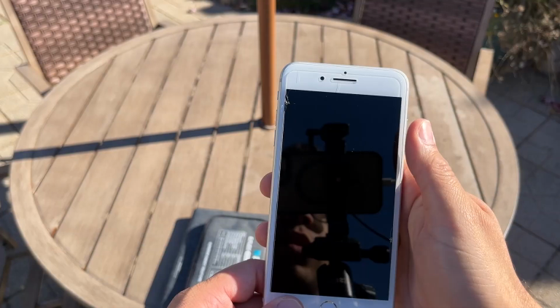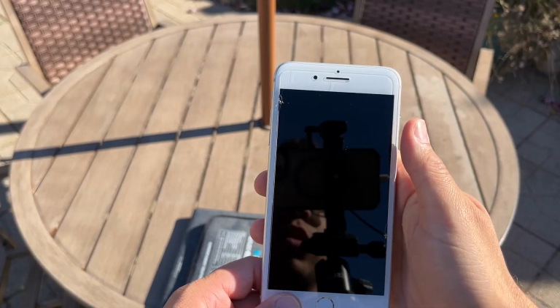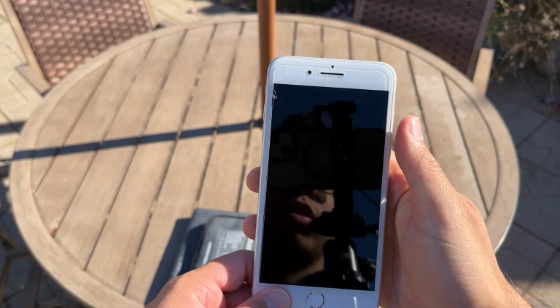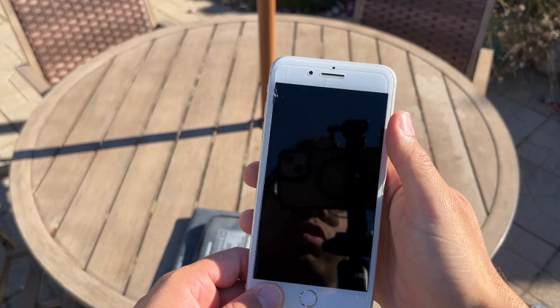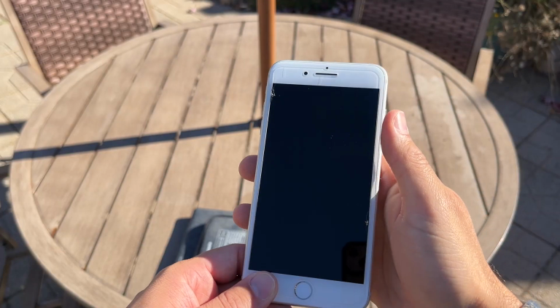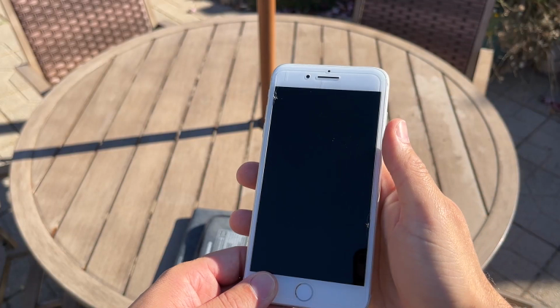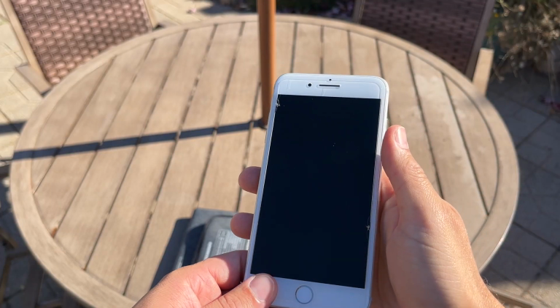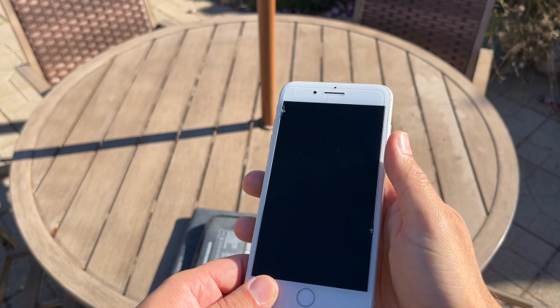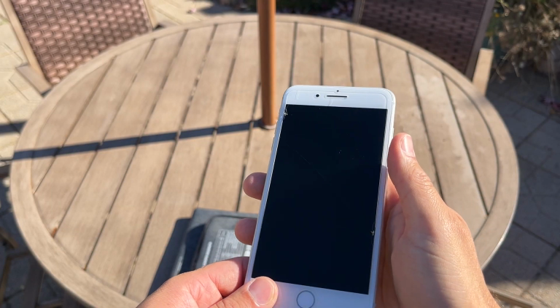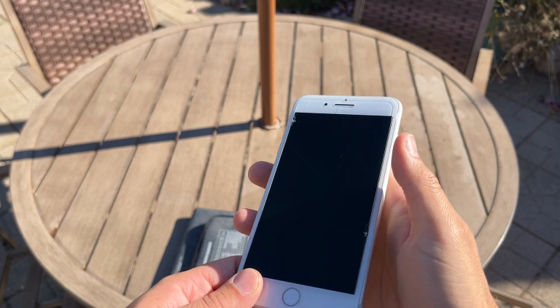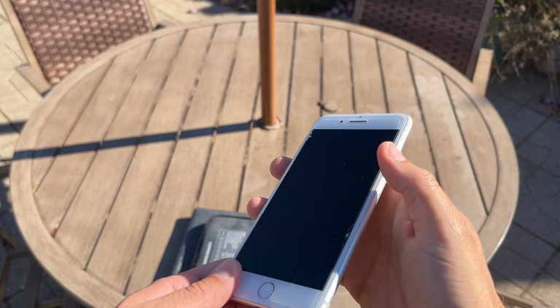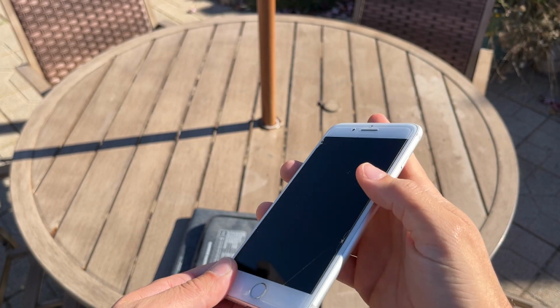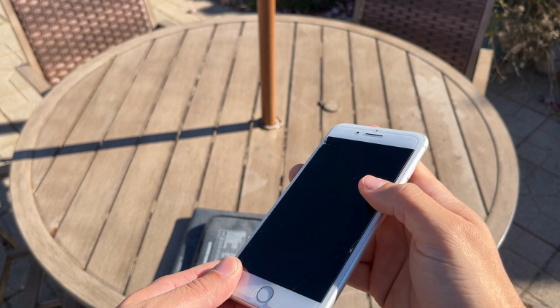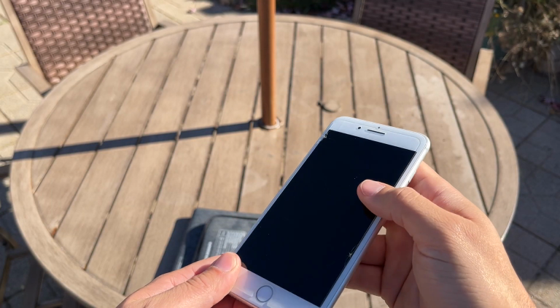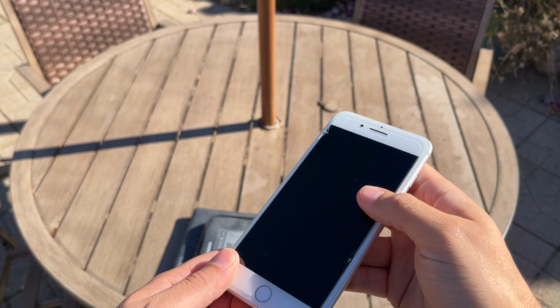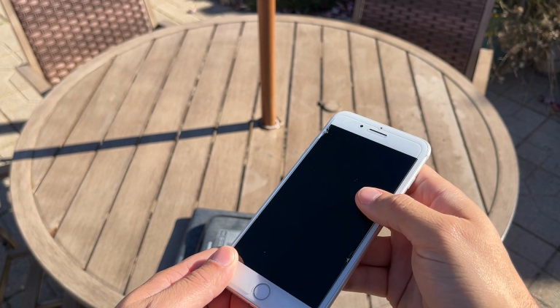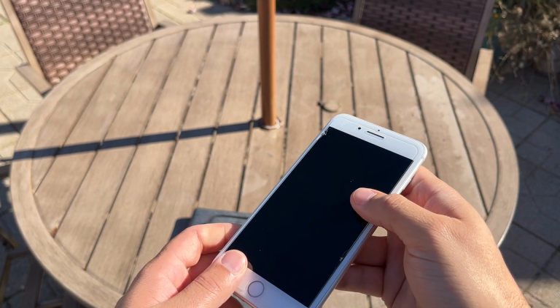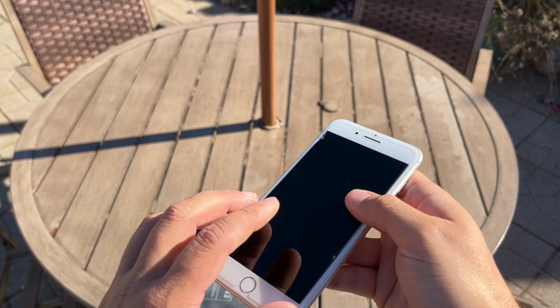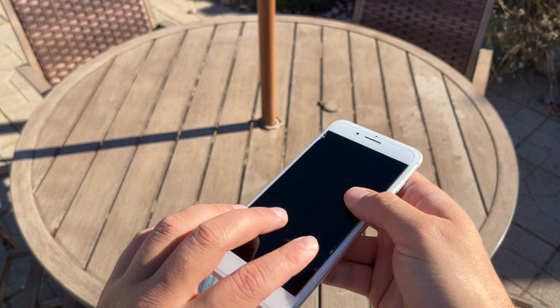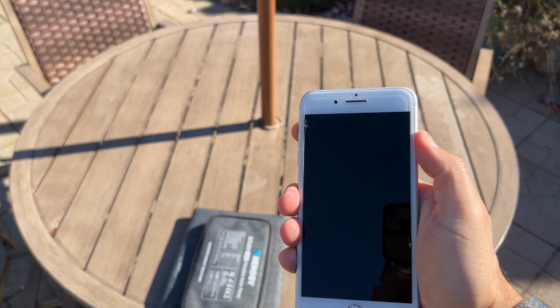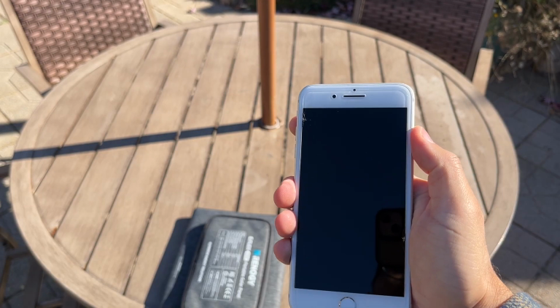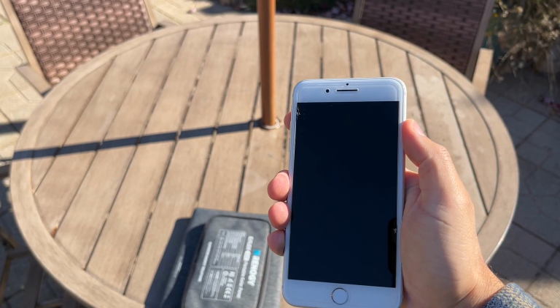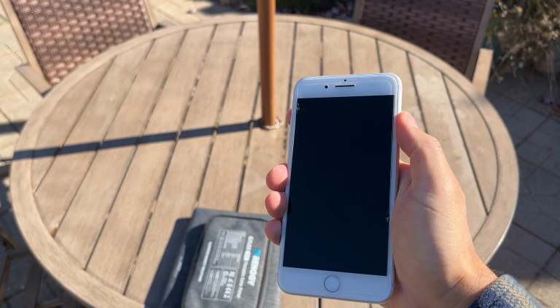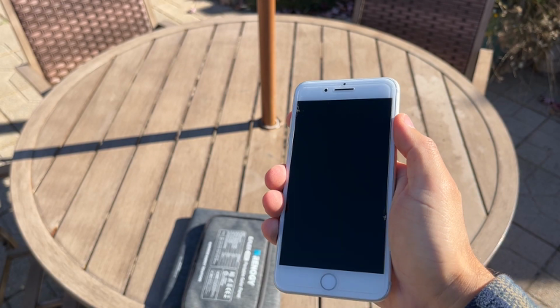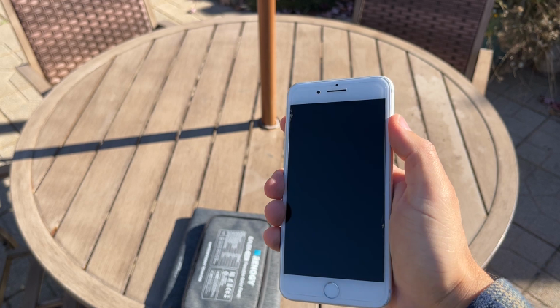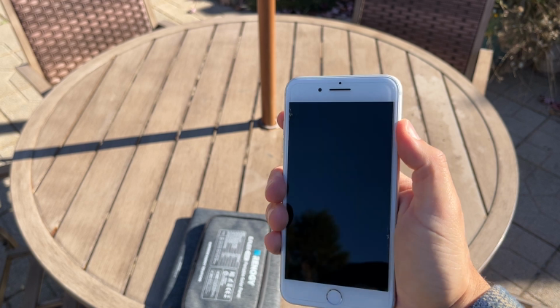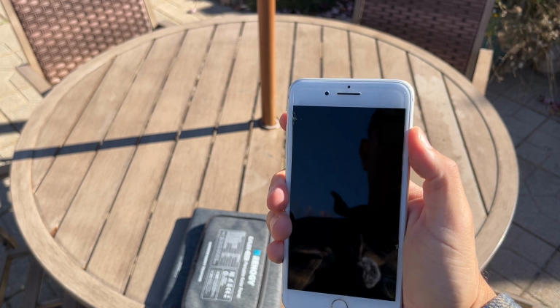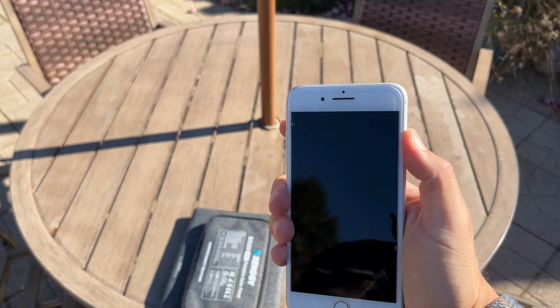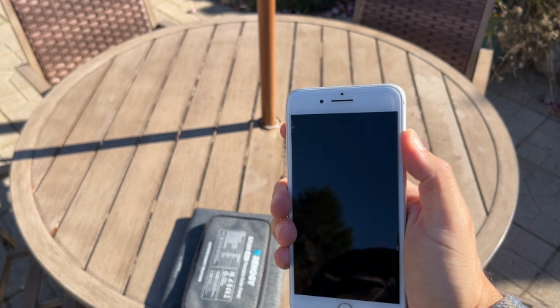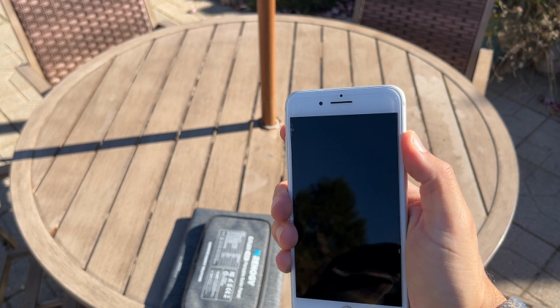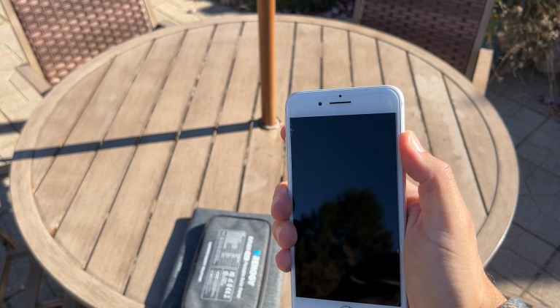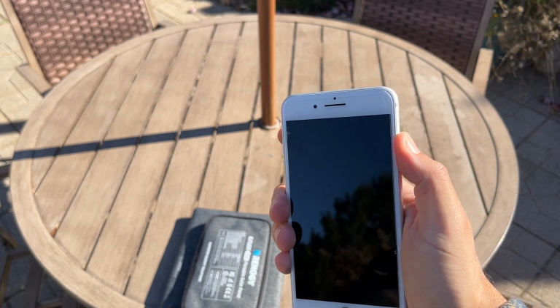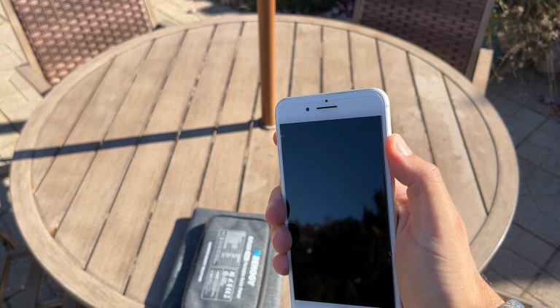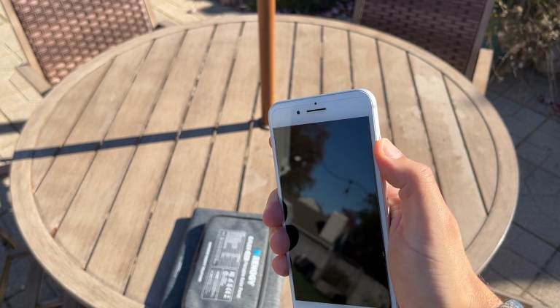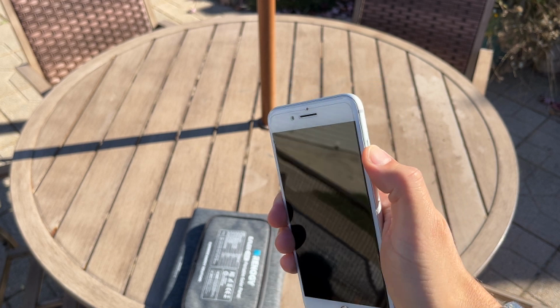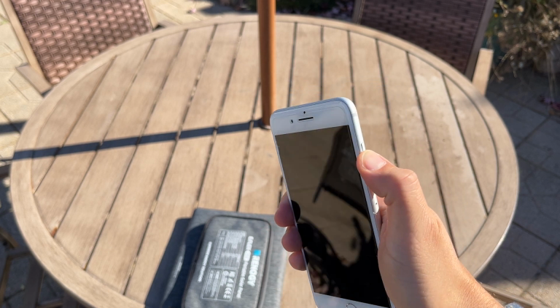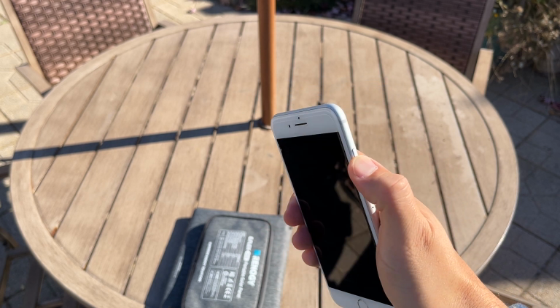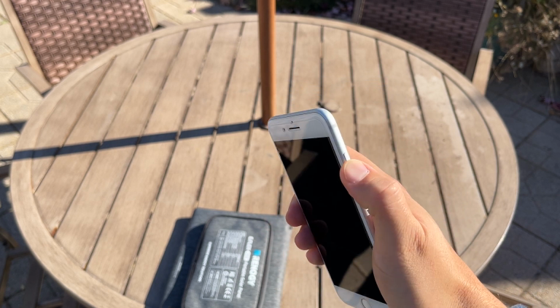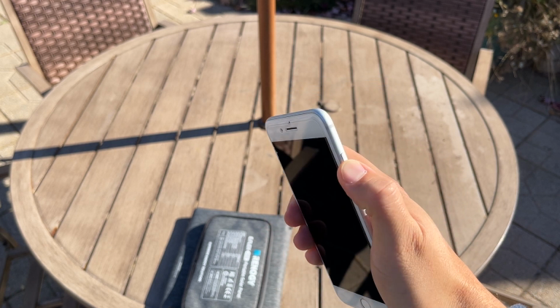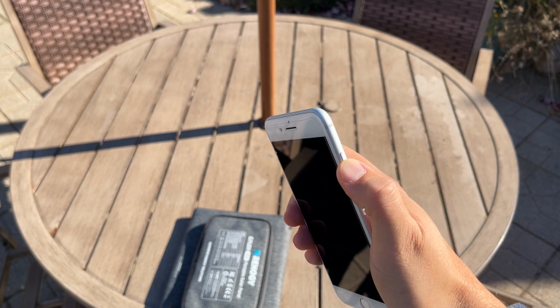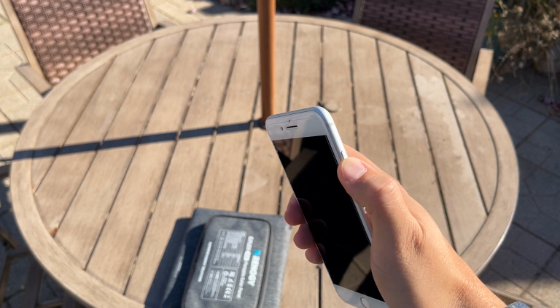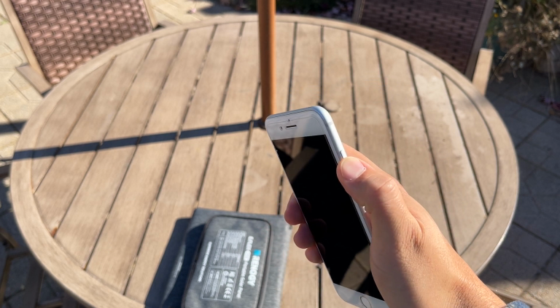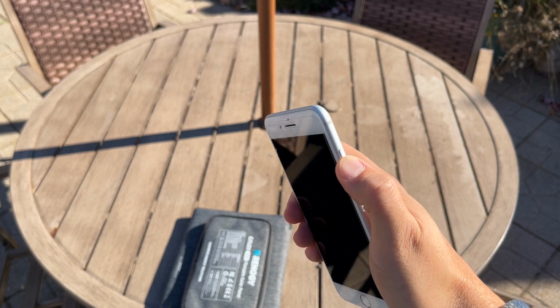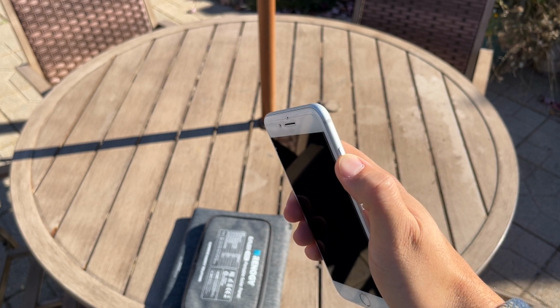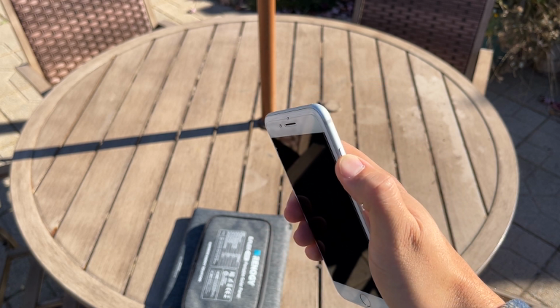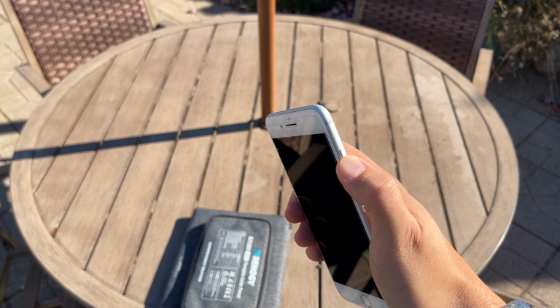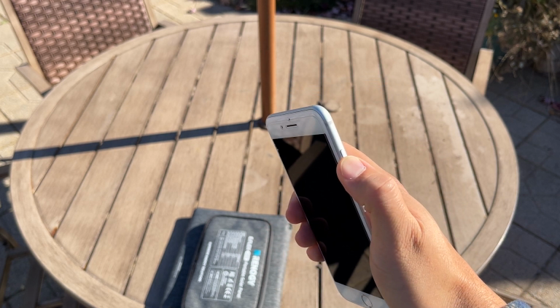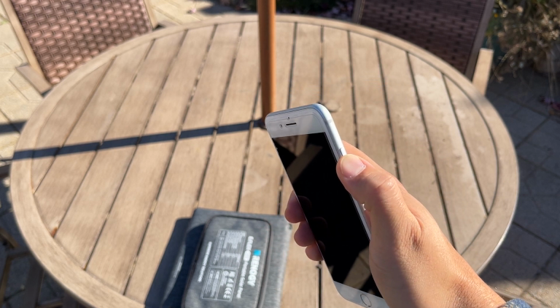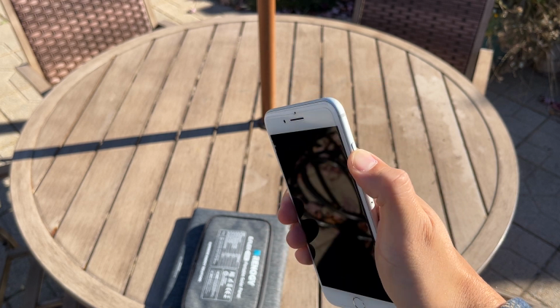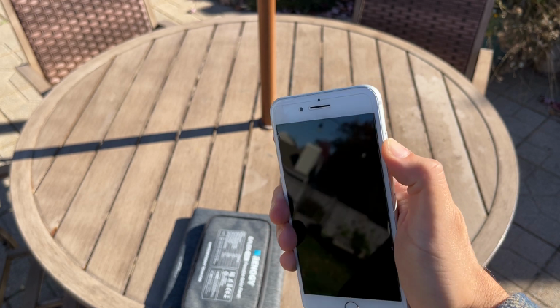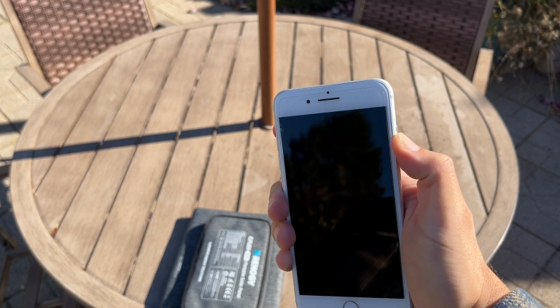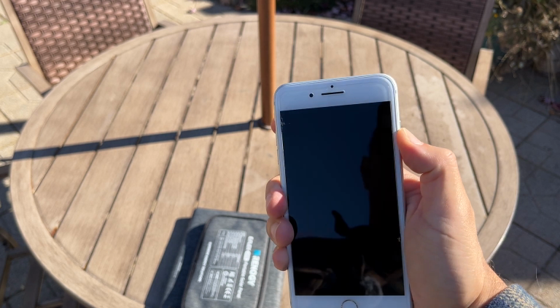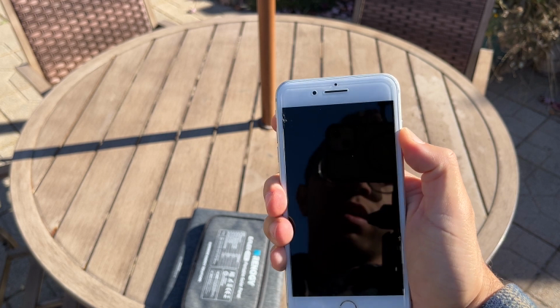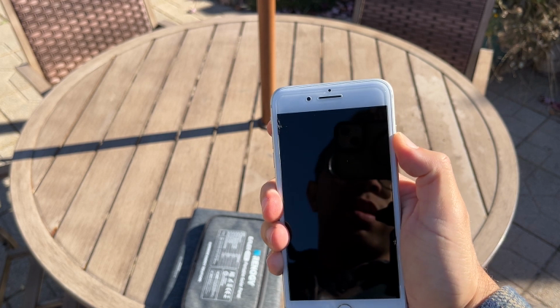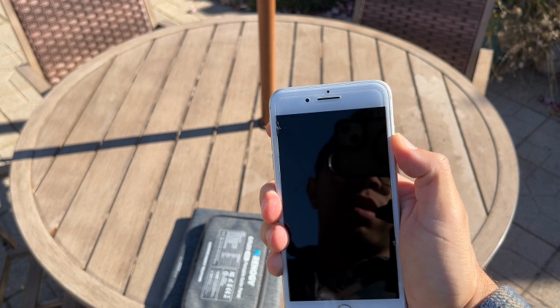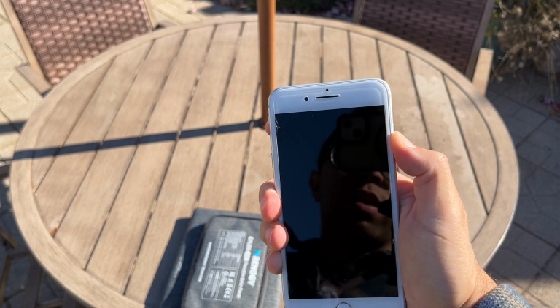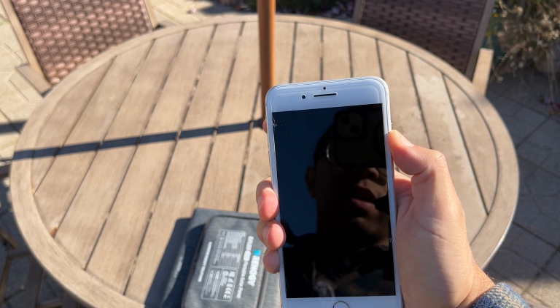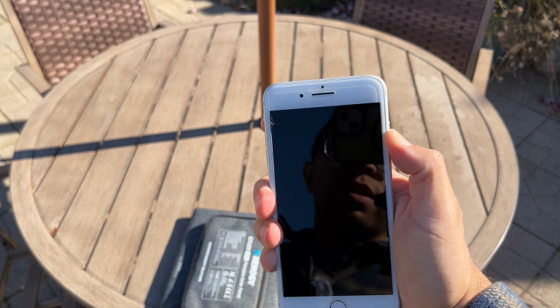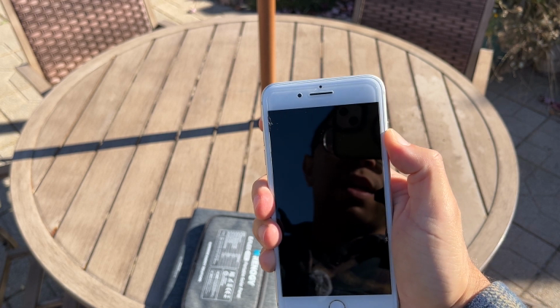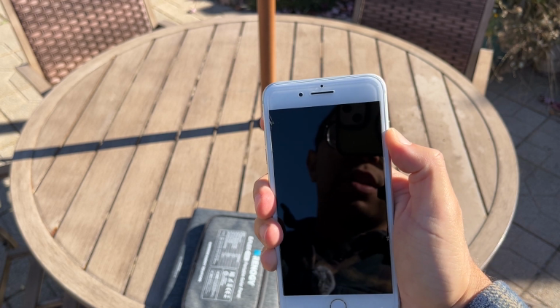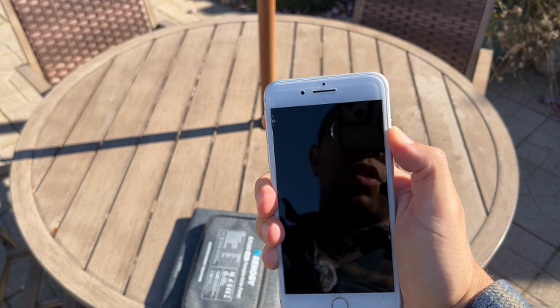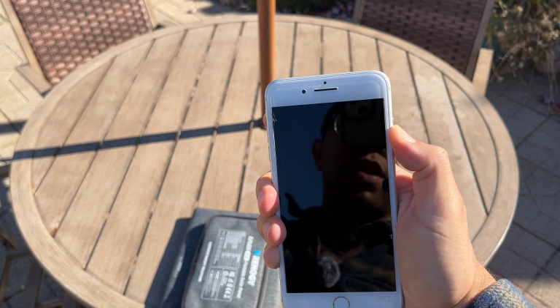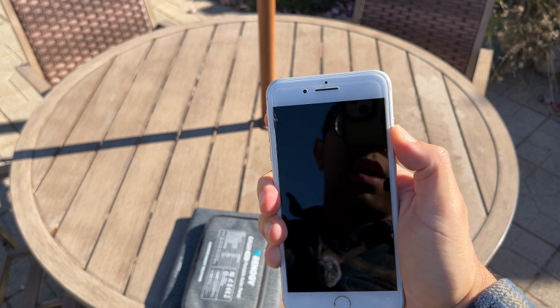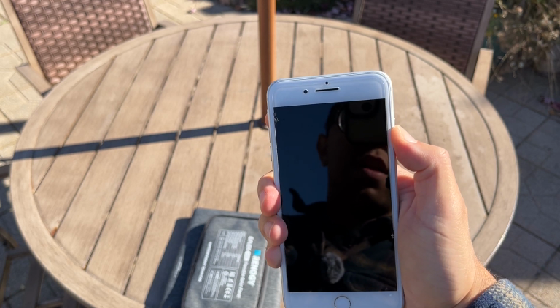So here I have an older iPhone and it's dead. We're going to hold down the side power button — nothing, it's not turning on.